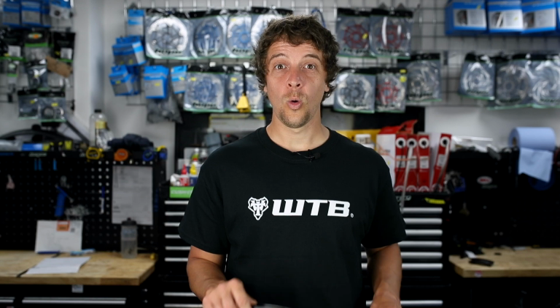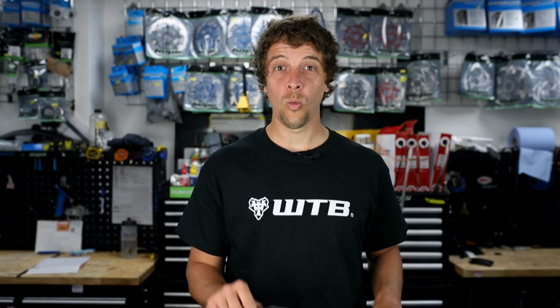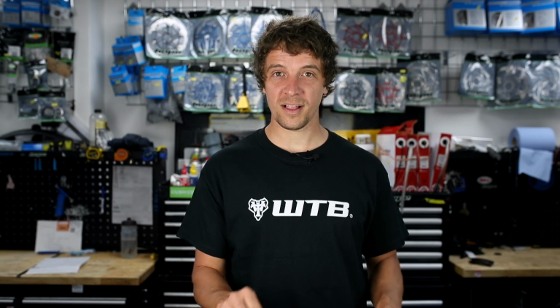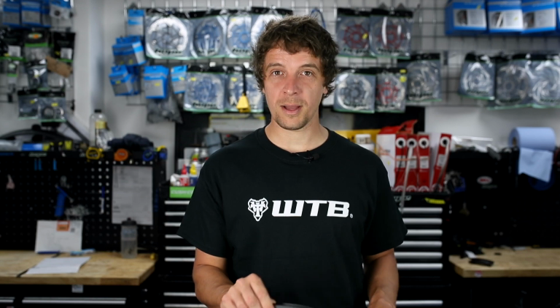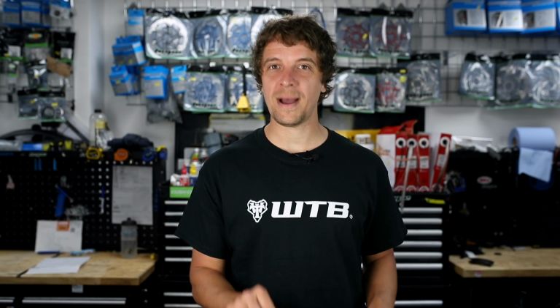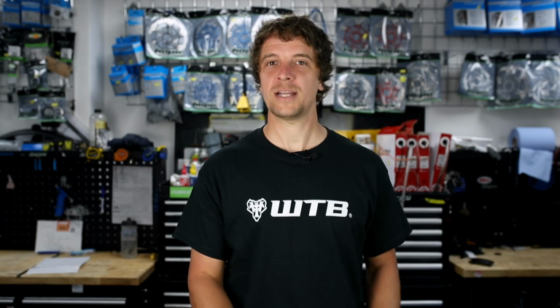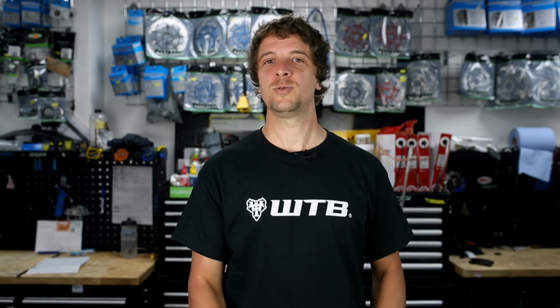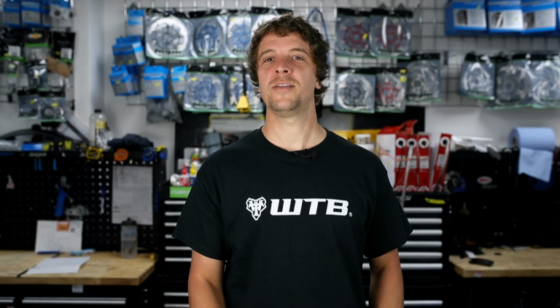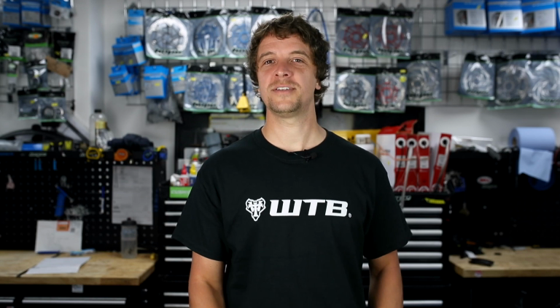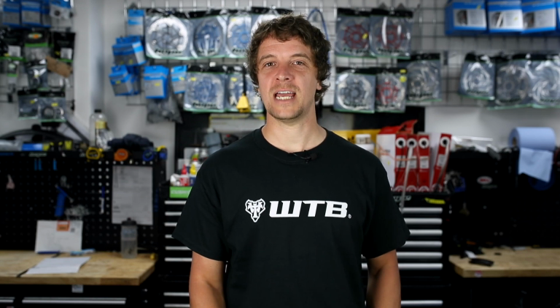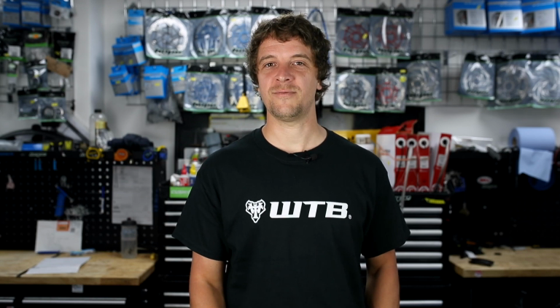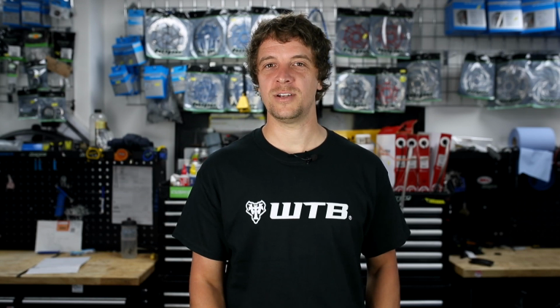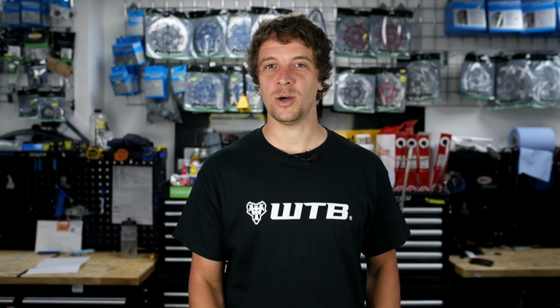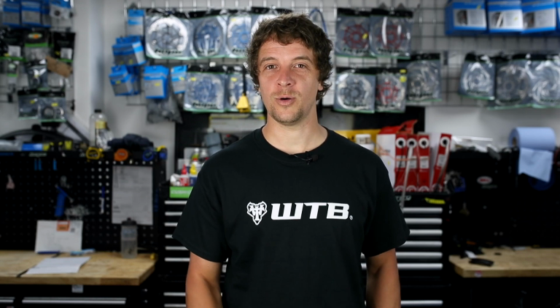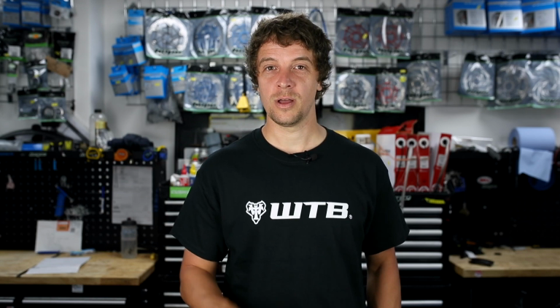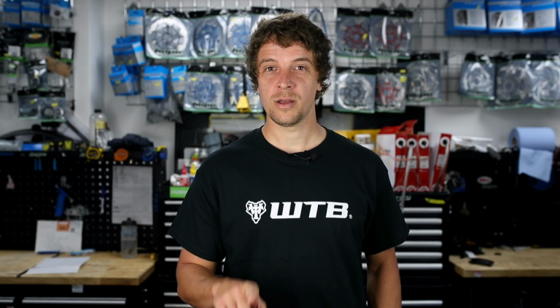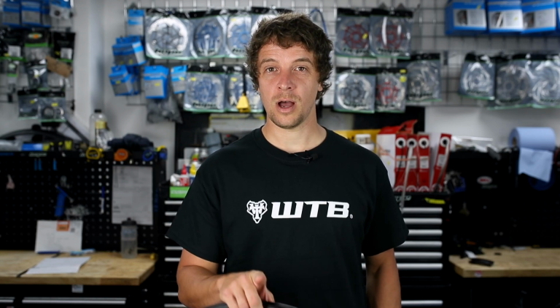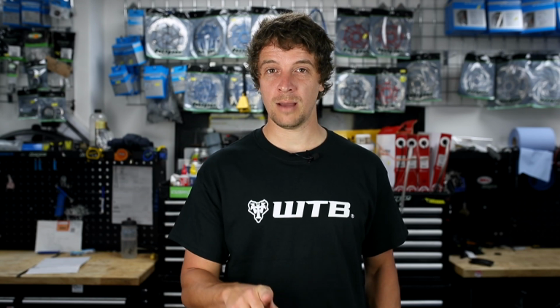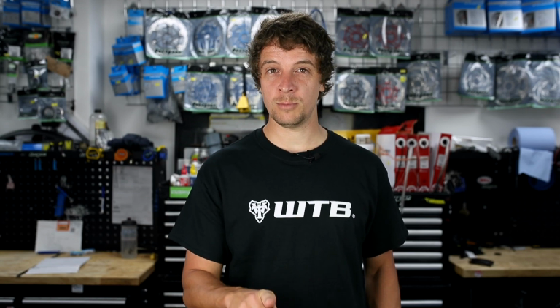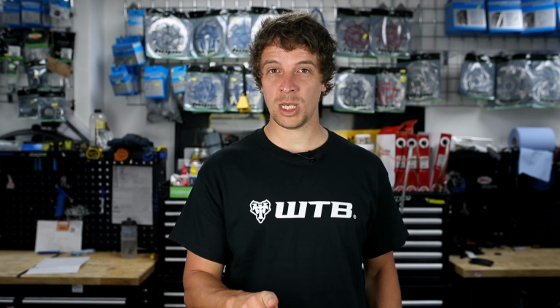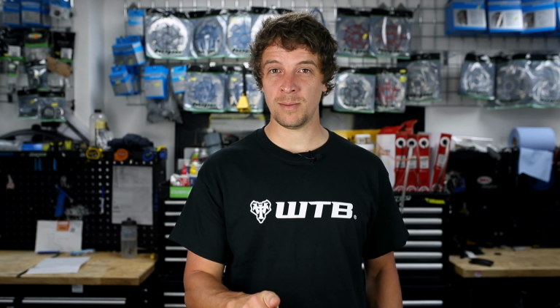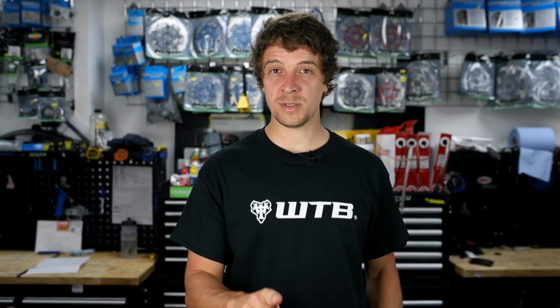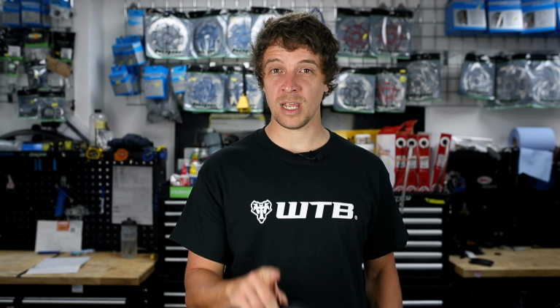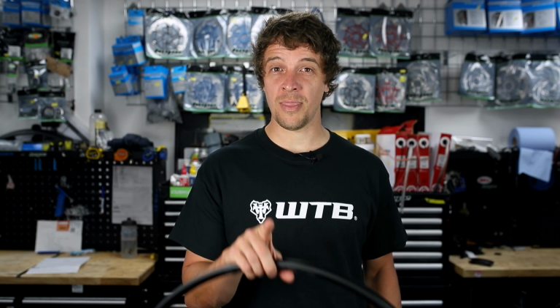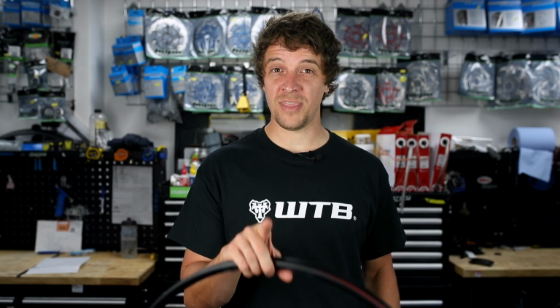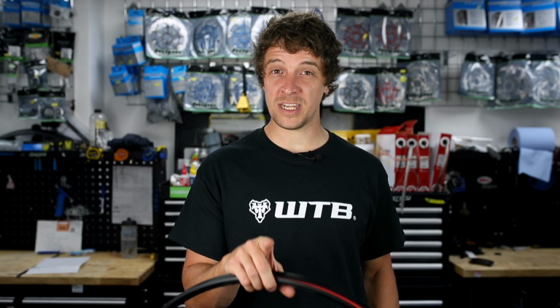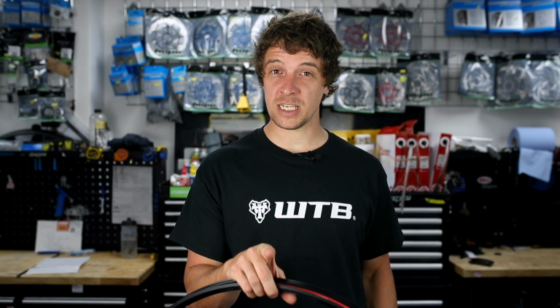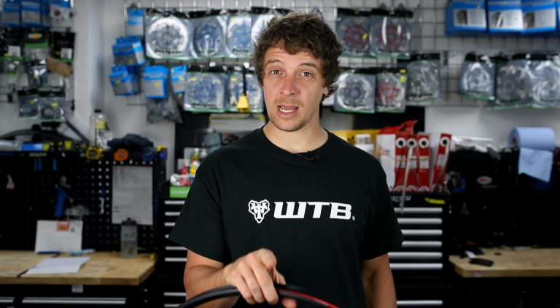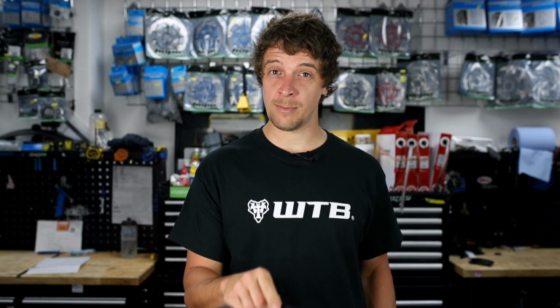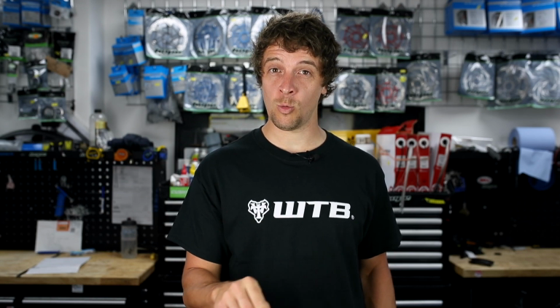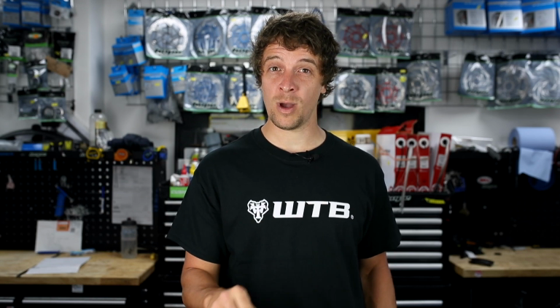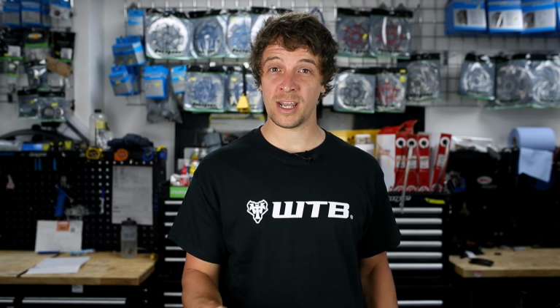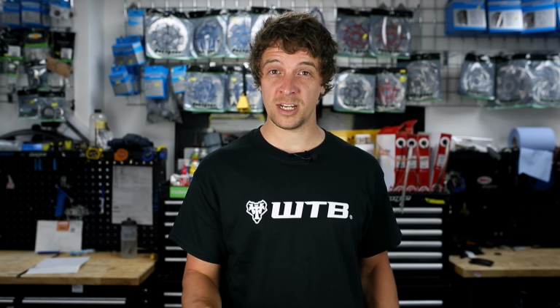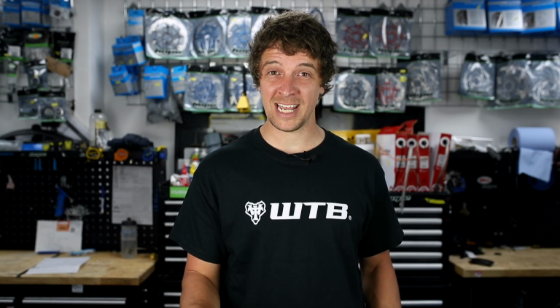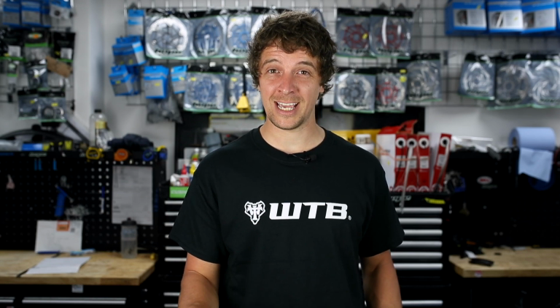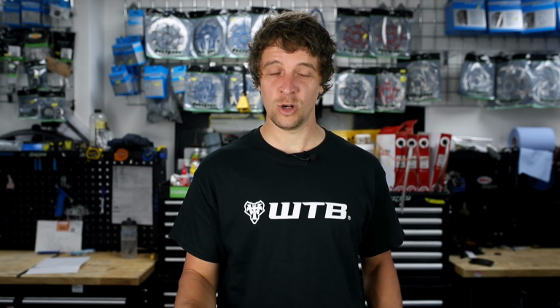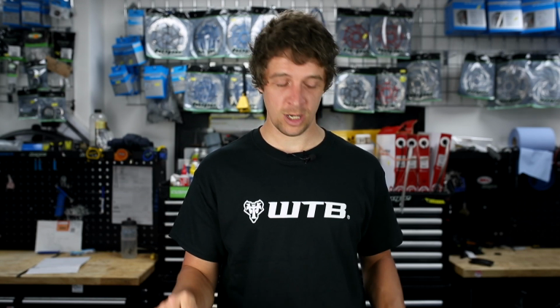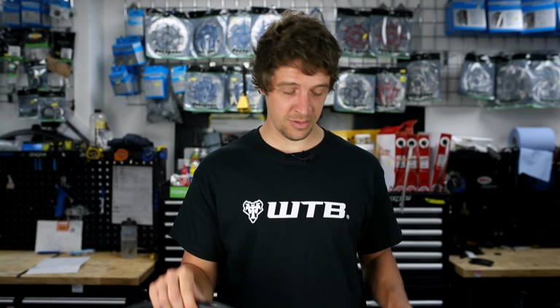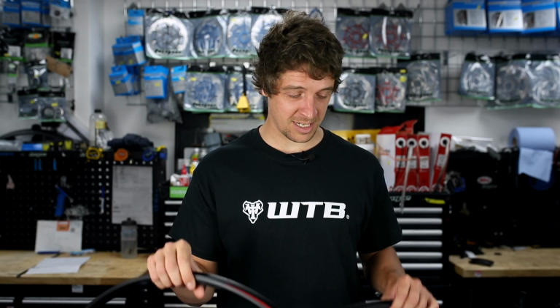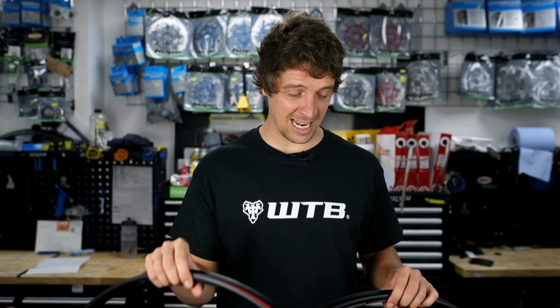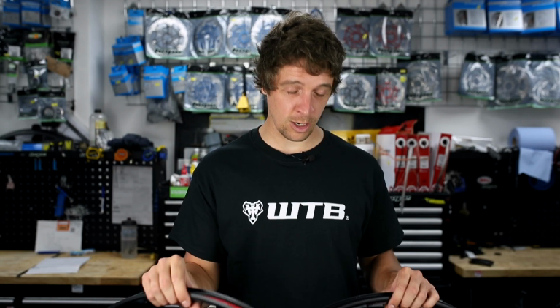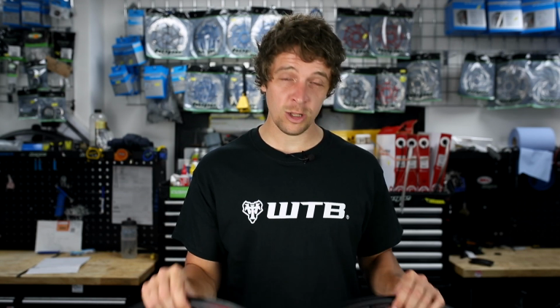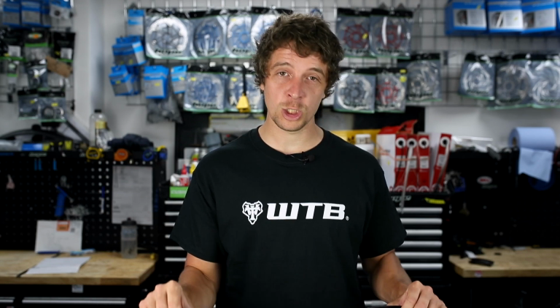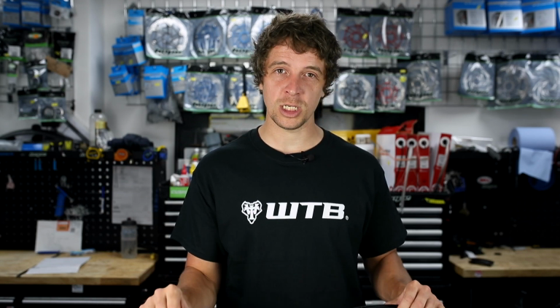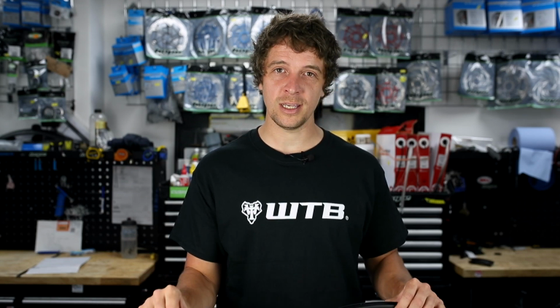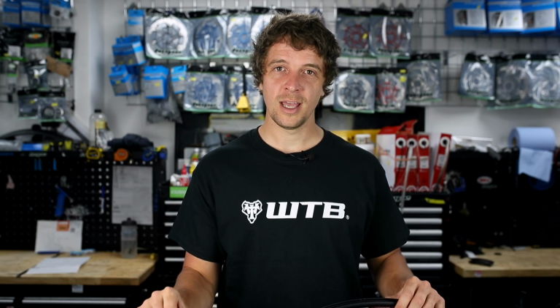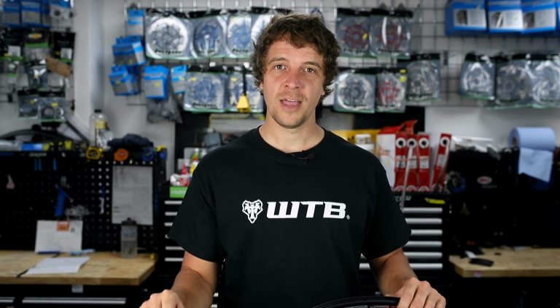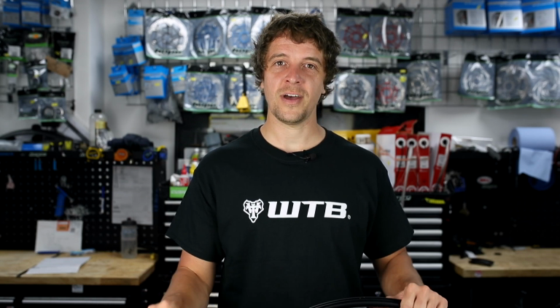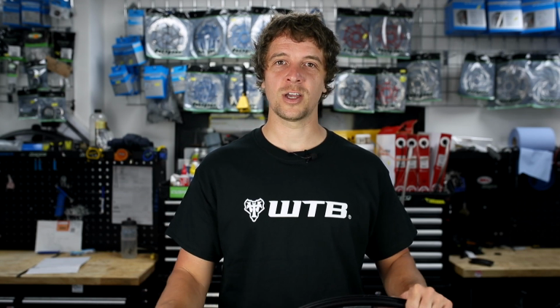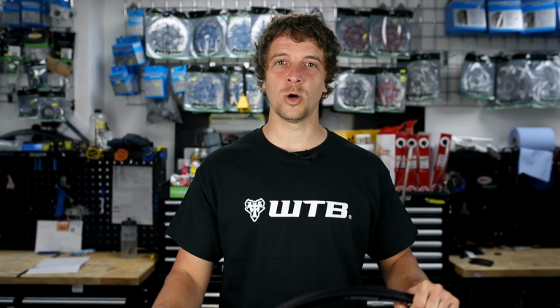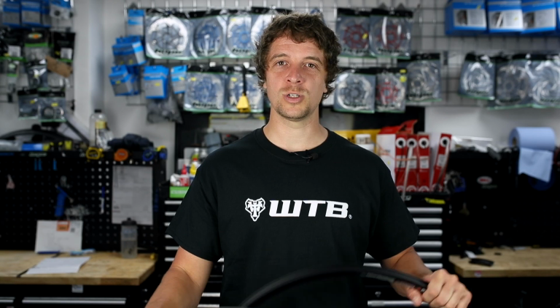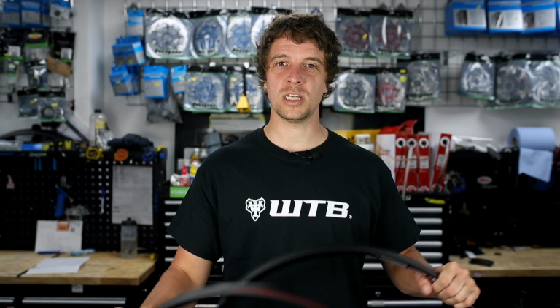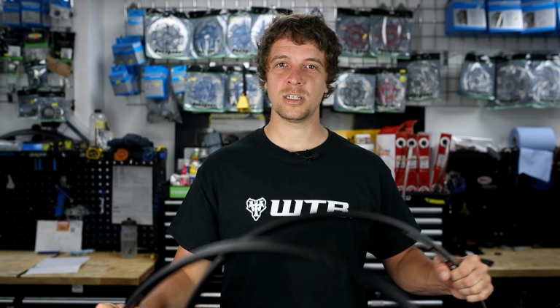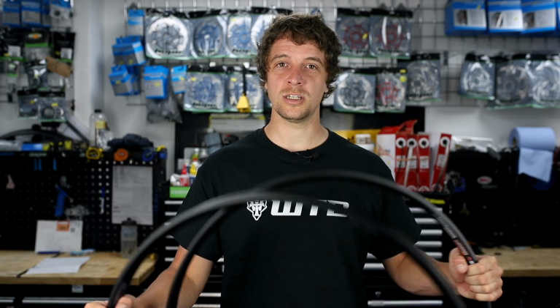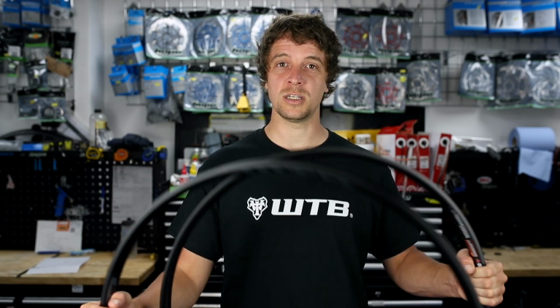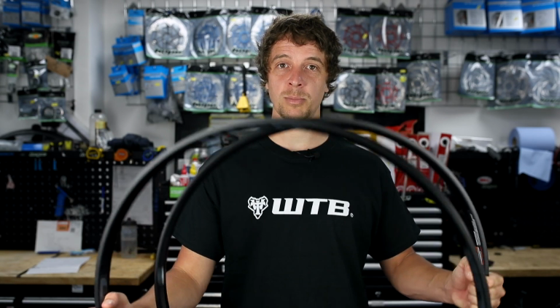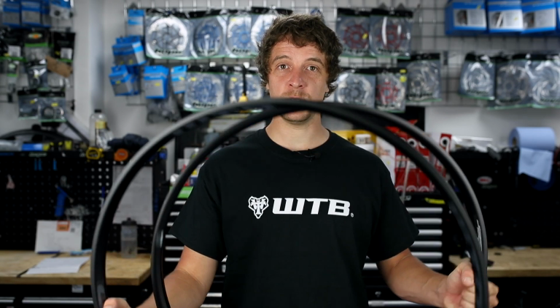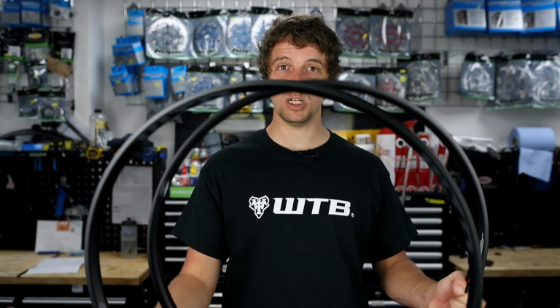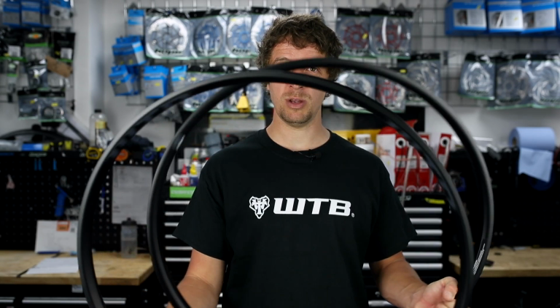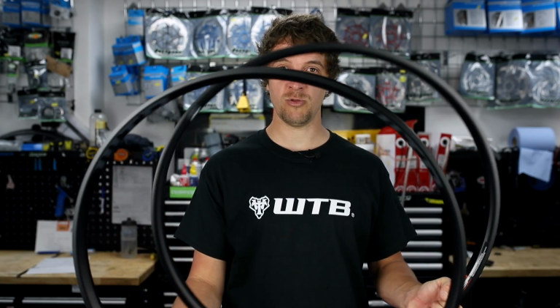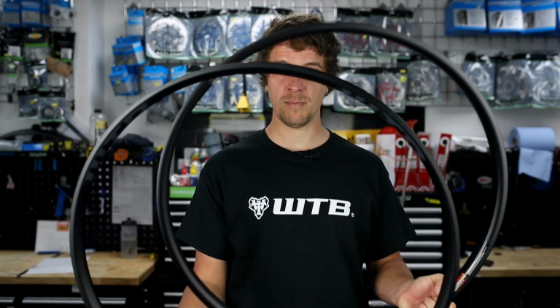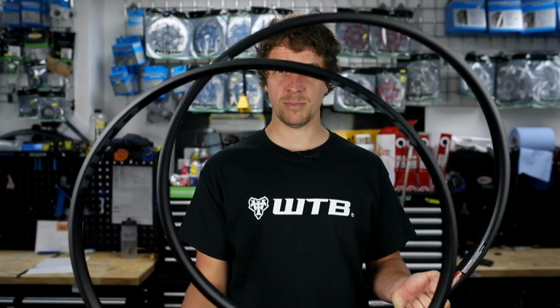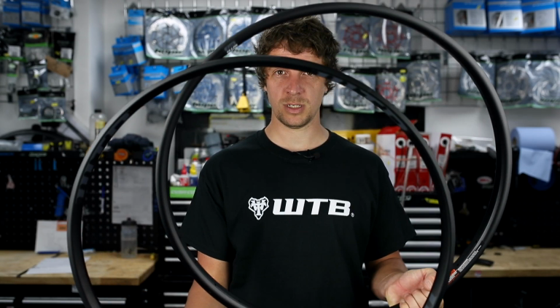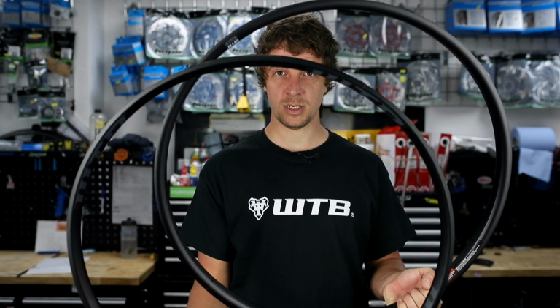Welcome back to another tech video. I'm James and this time we're going to take a look at the technology that goes into WTB rims.